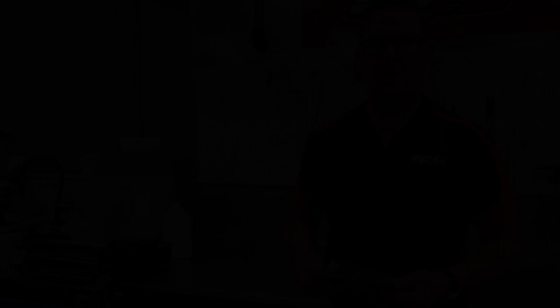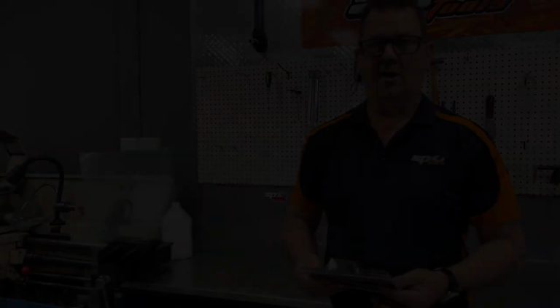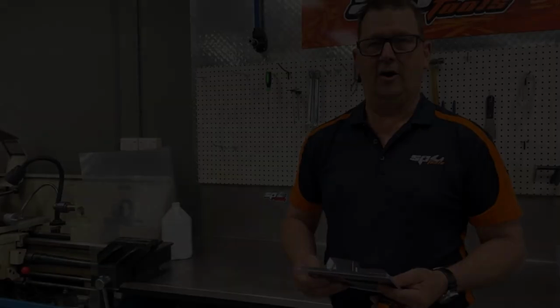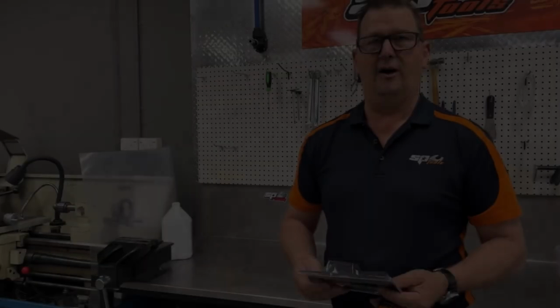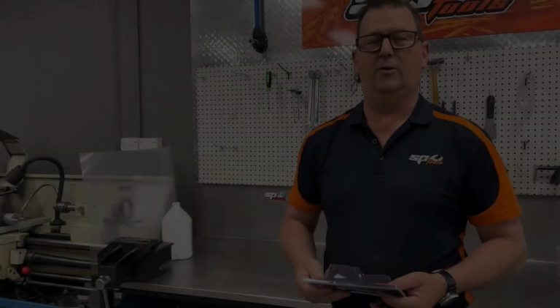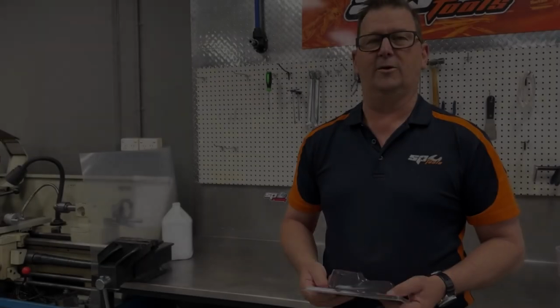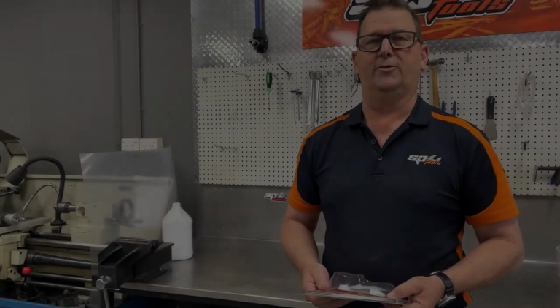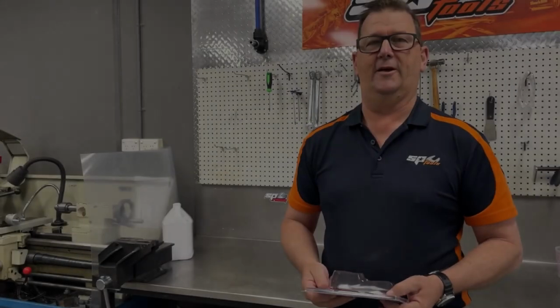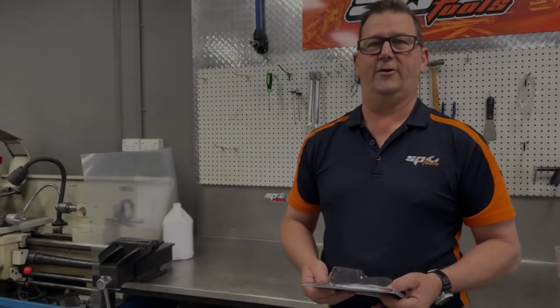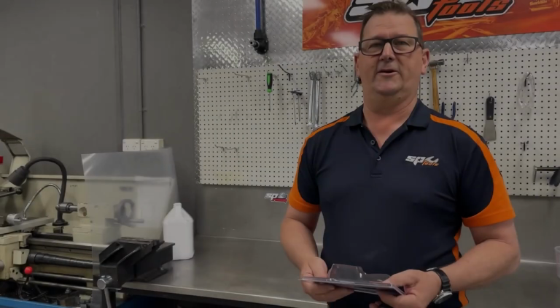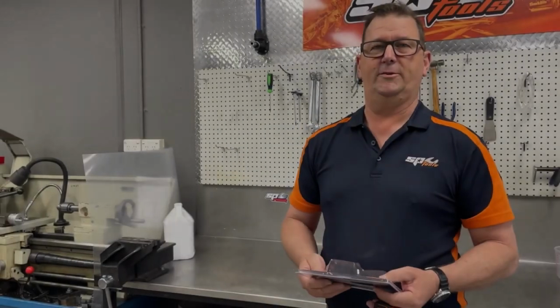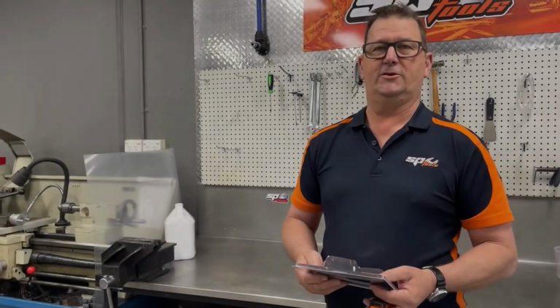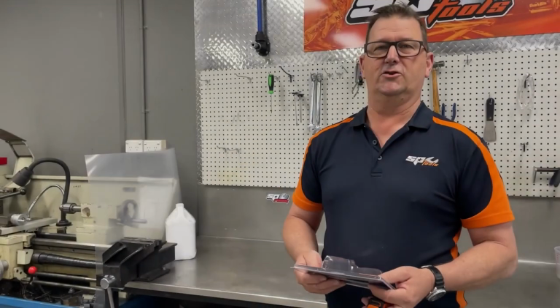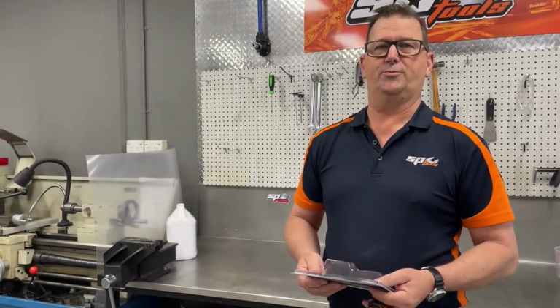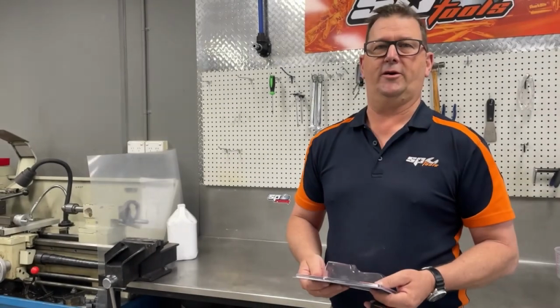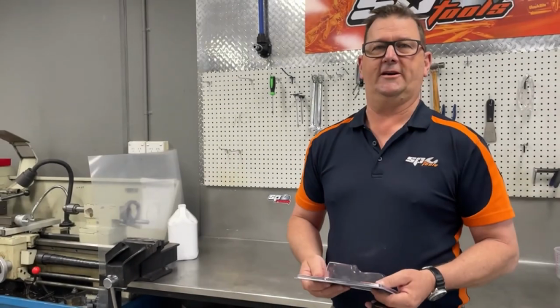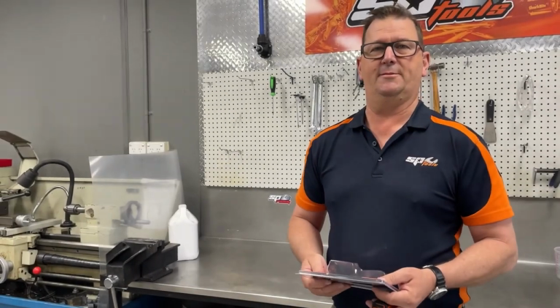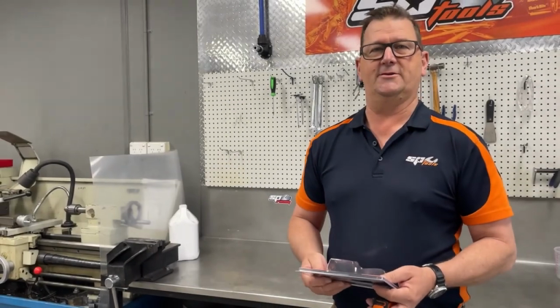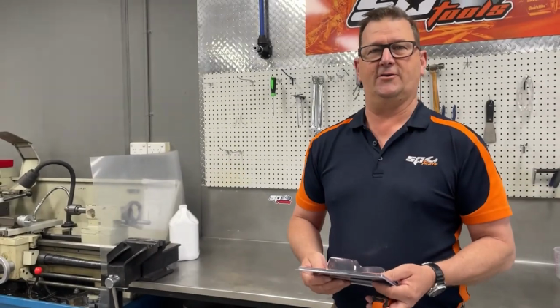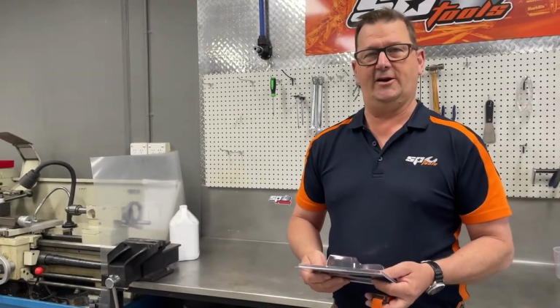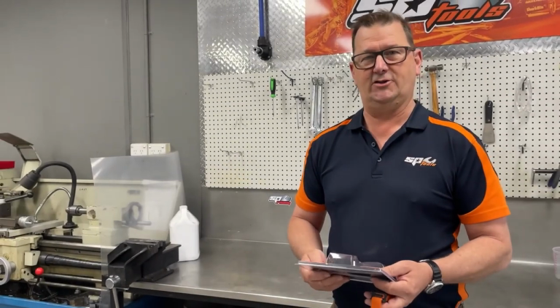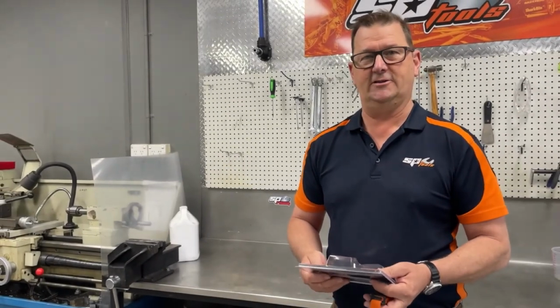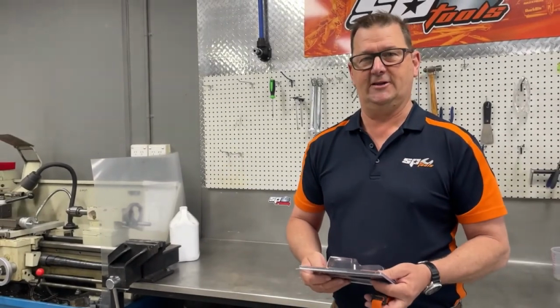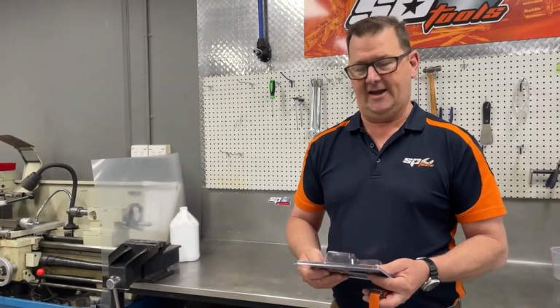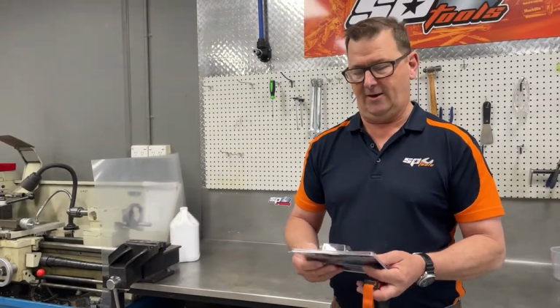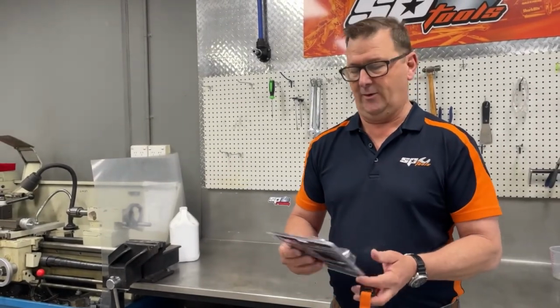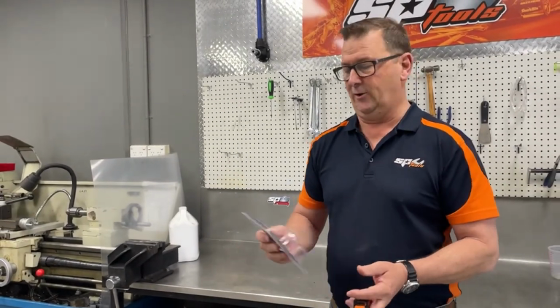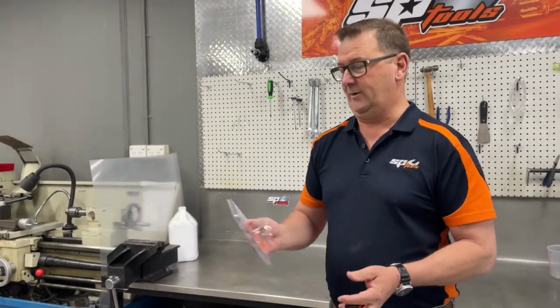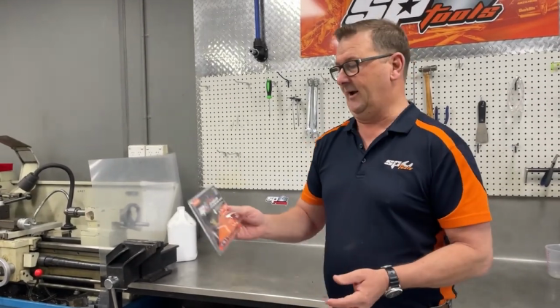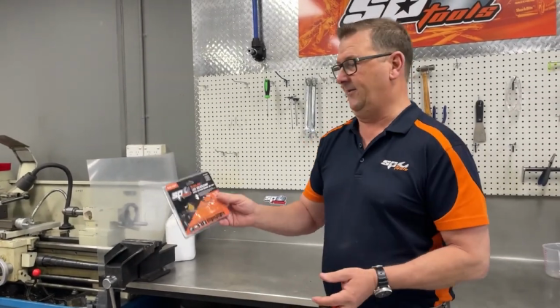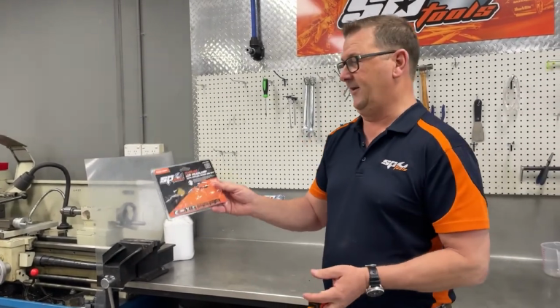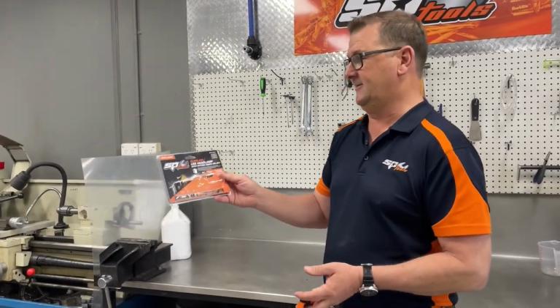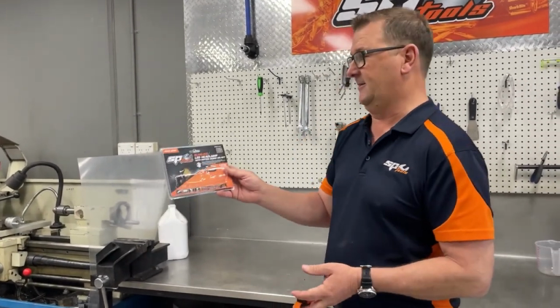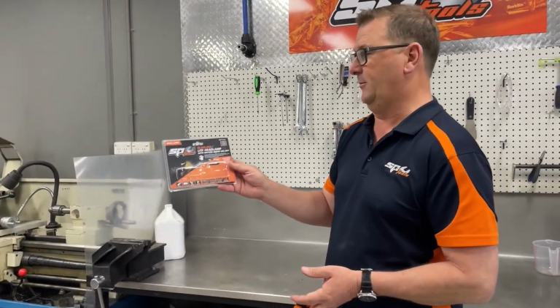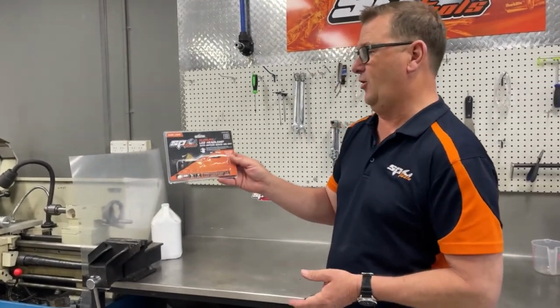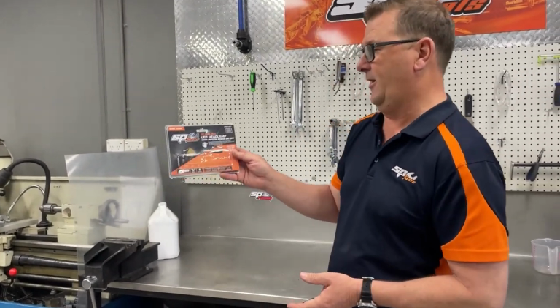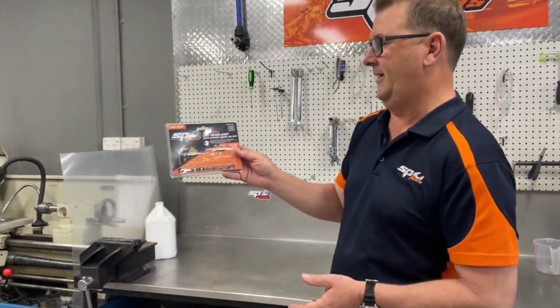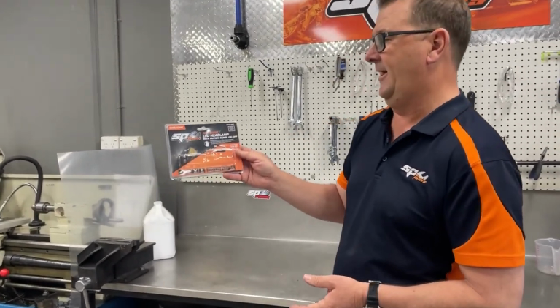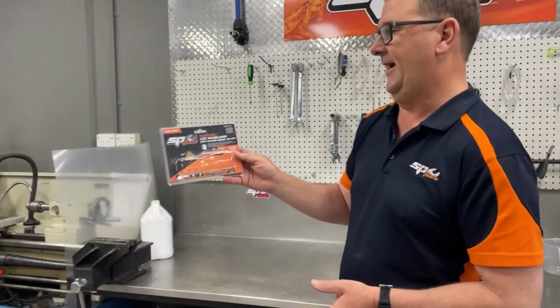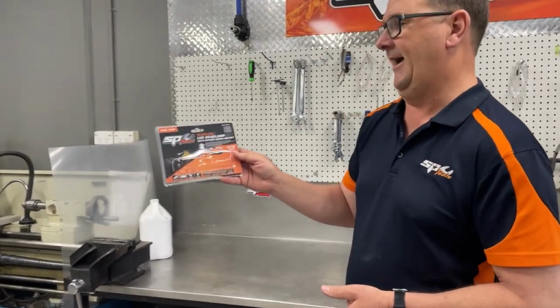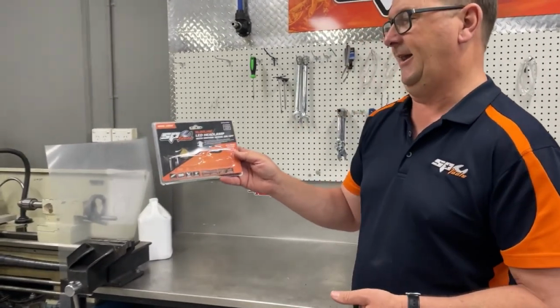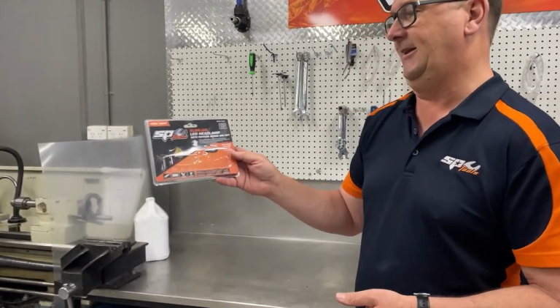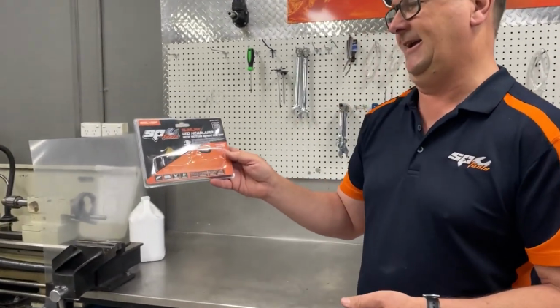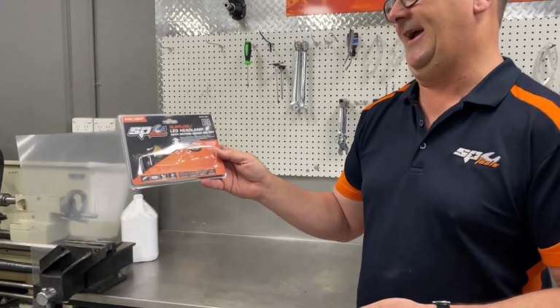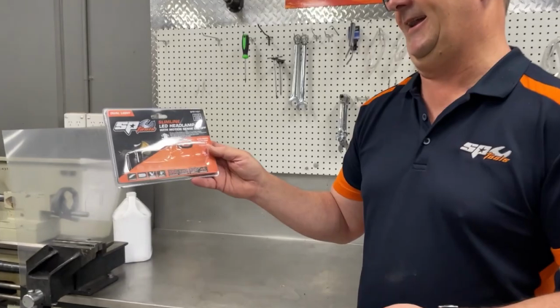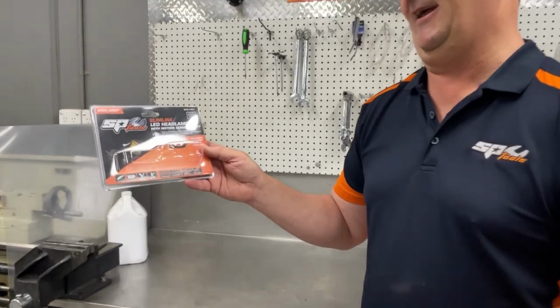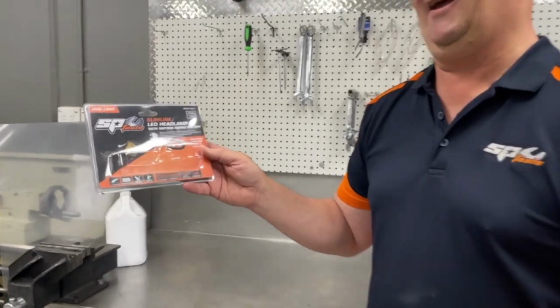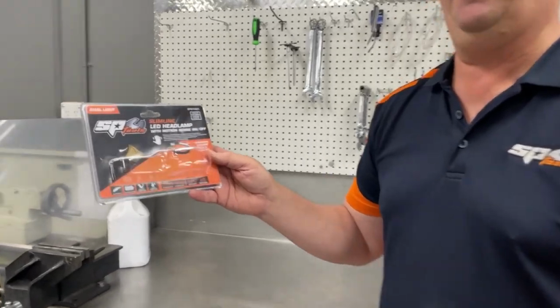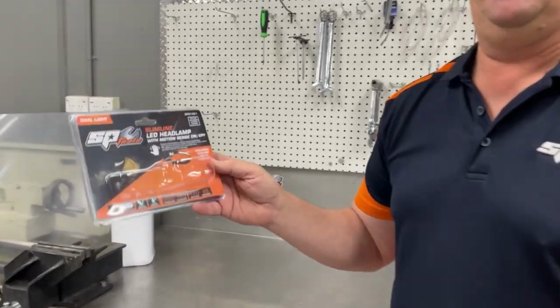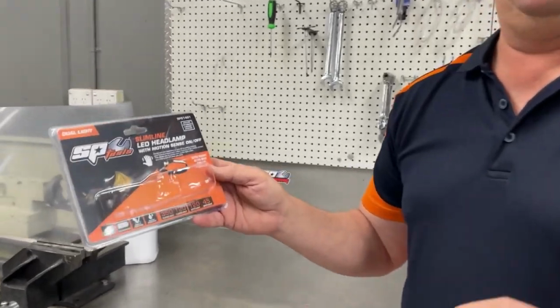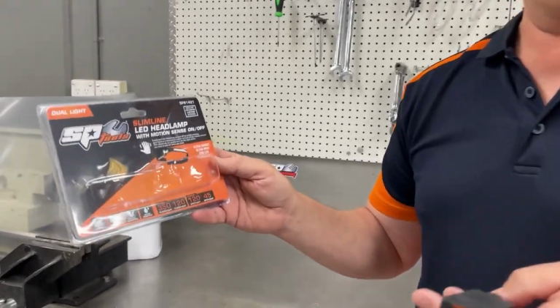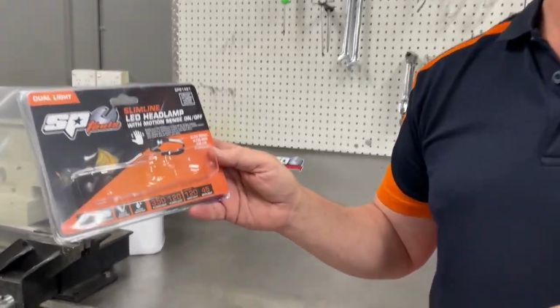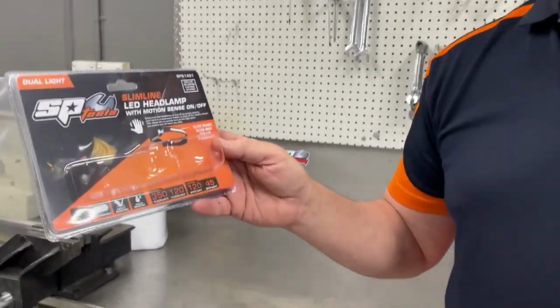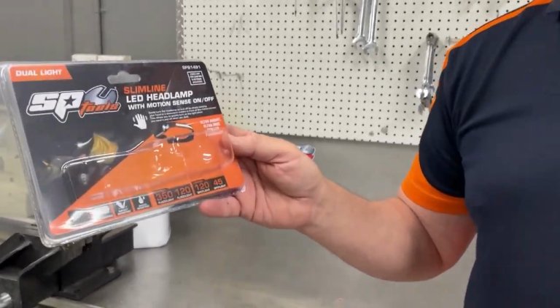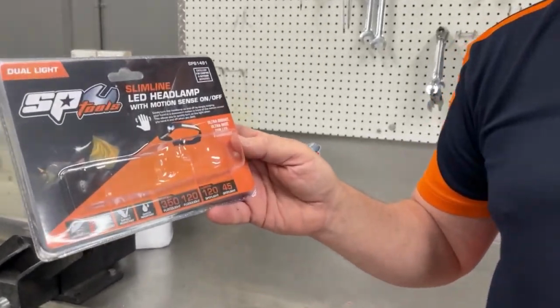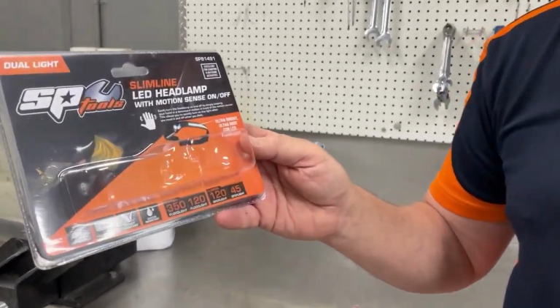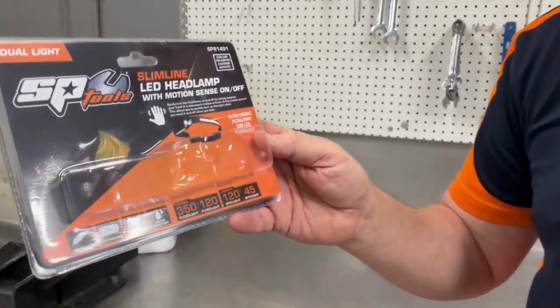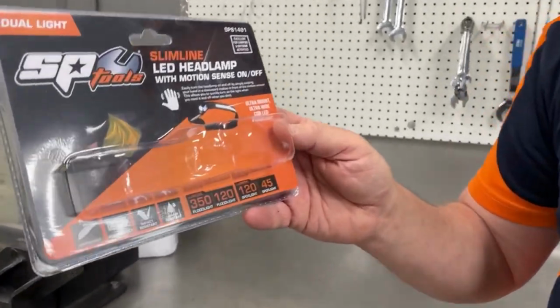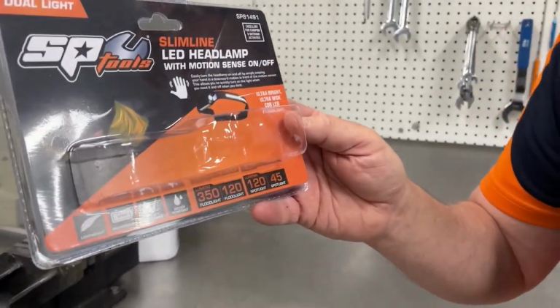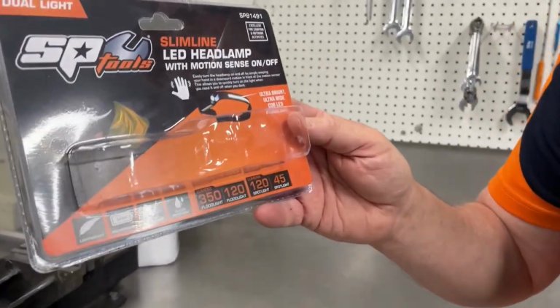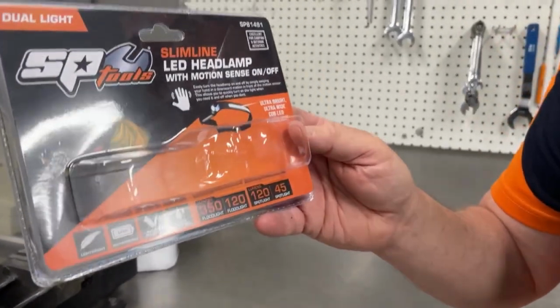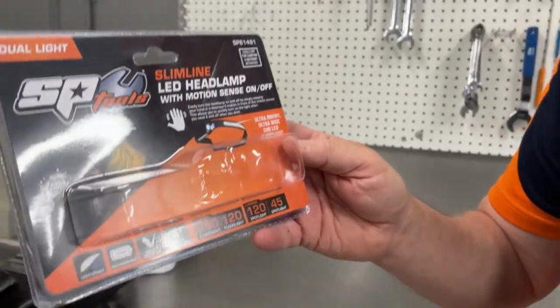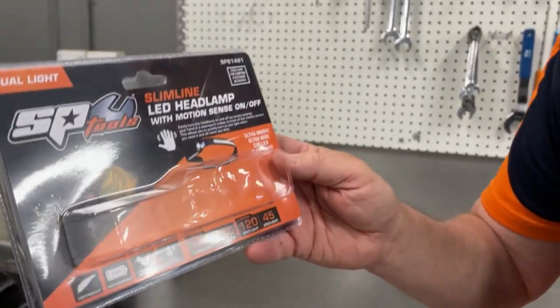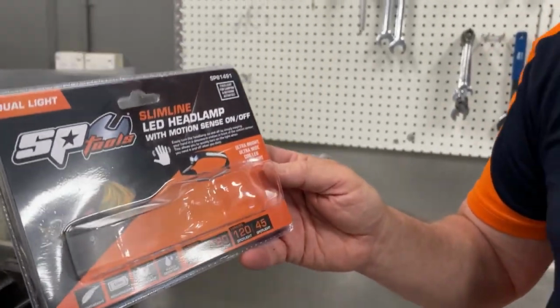Welcome to another SBTools product demonstration. Today we're looking at the slimline LED headlamp with motion sensor control.